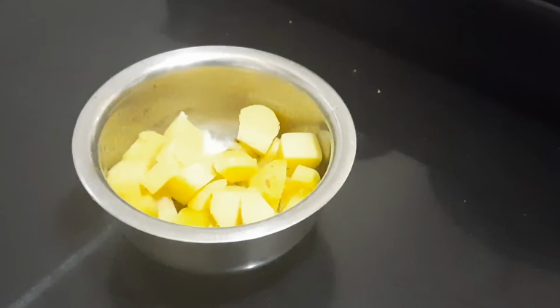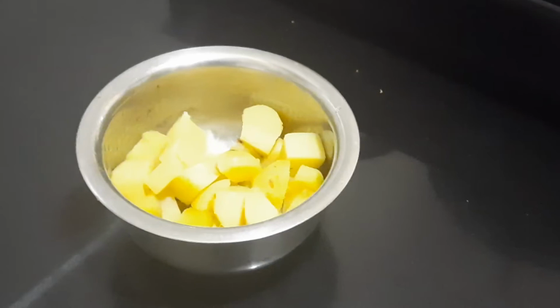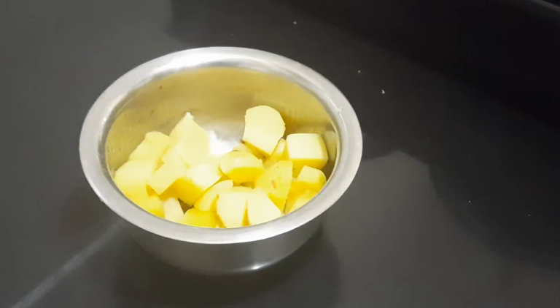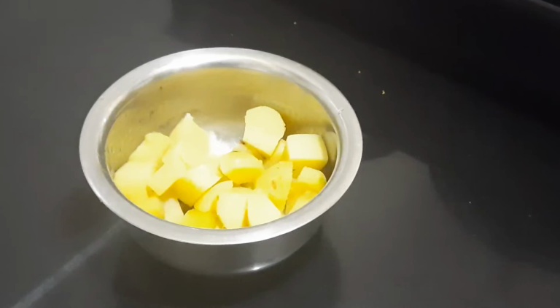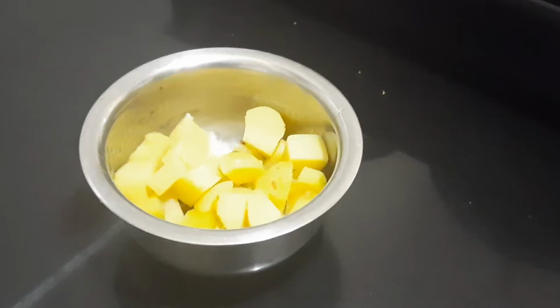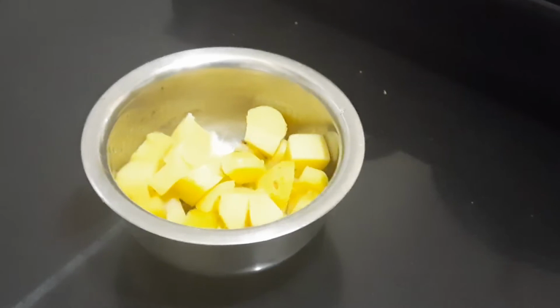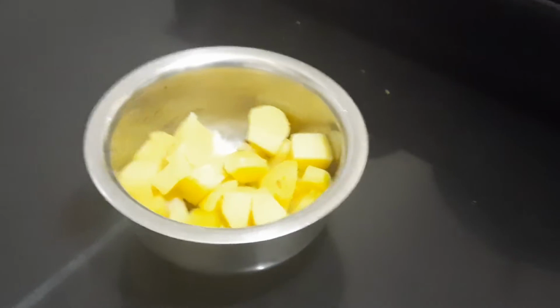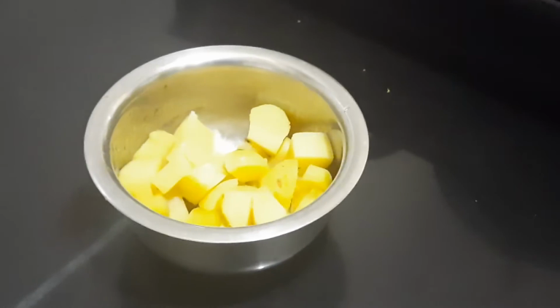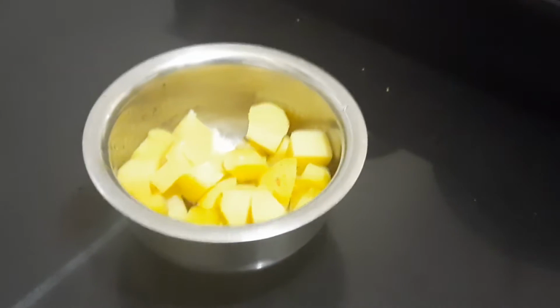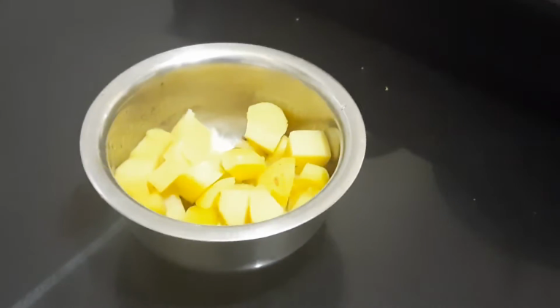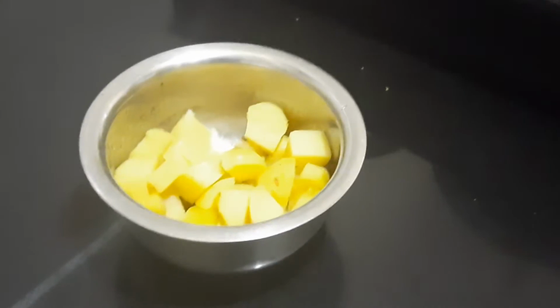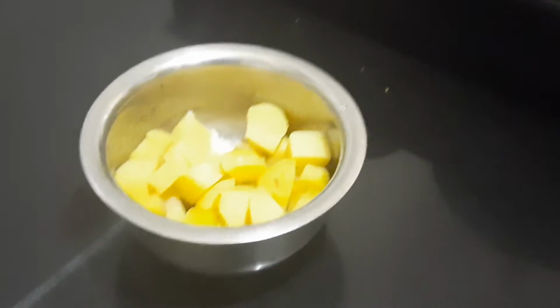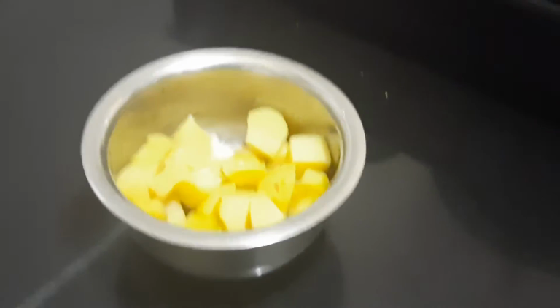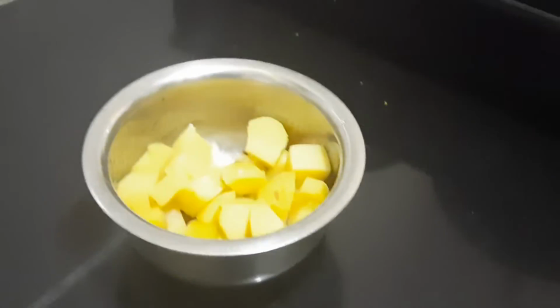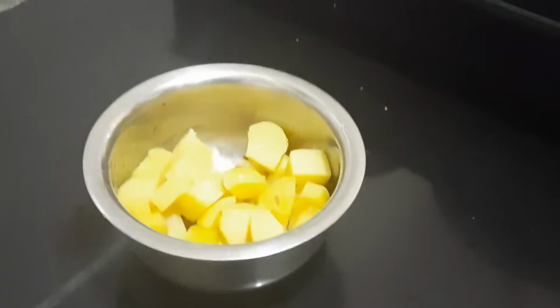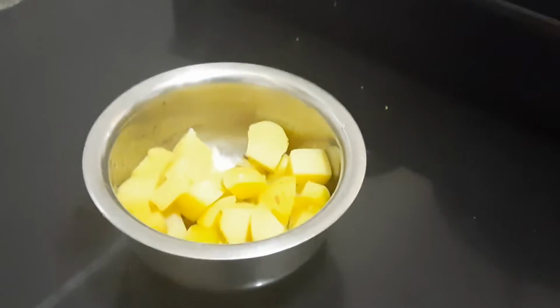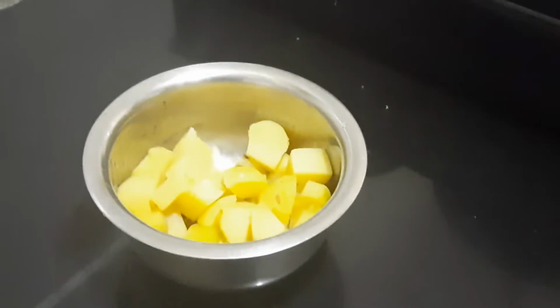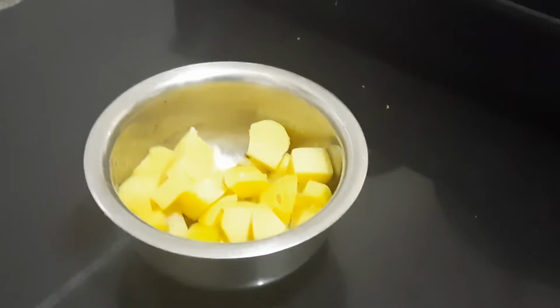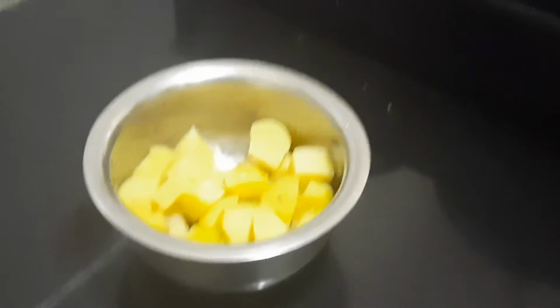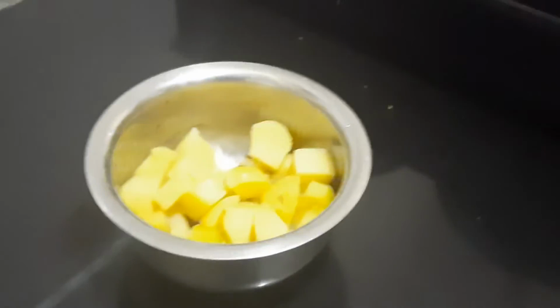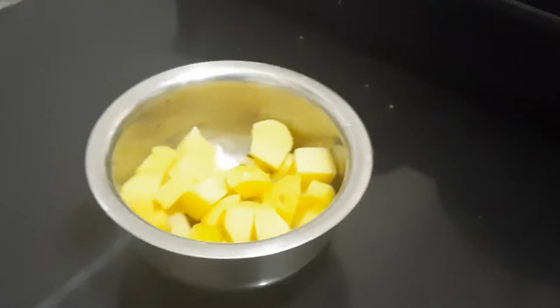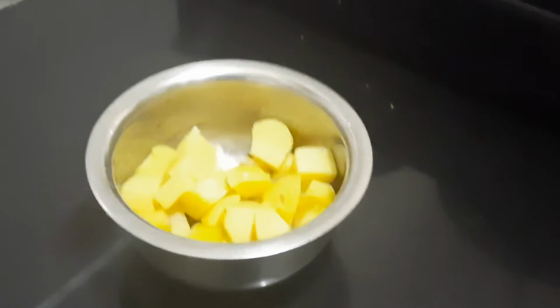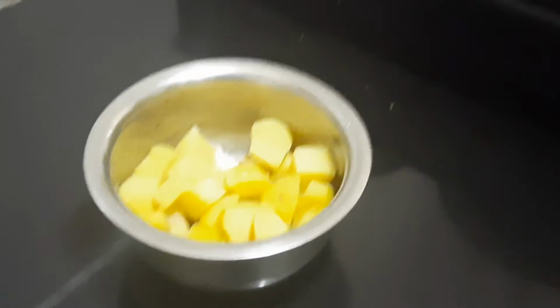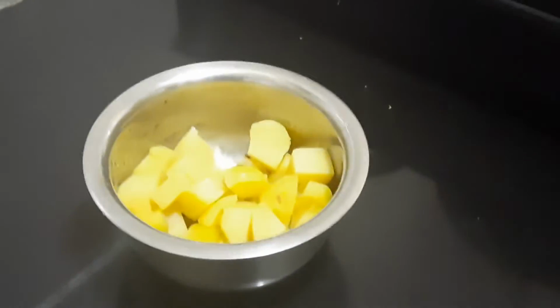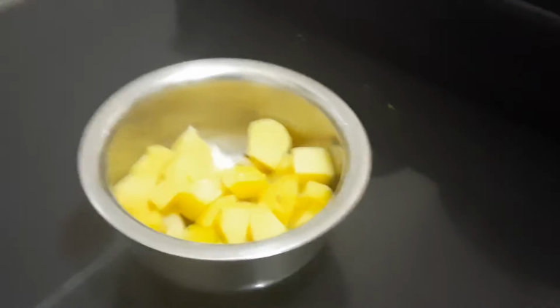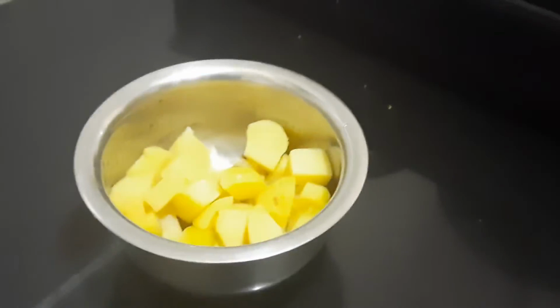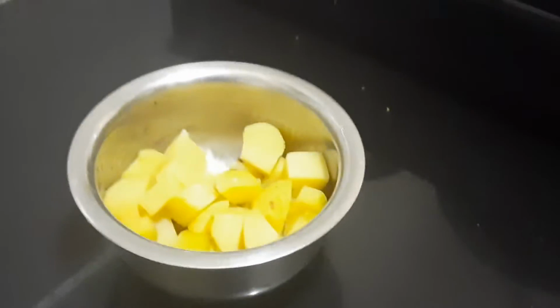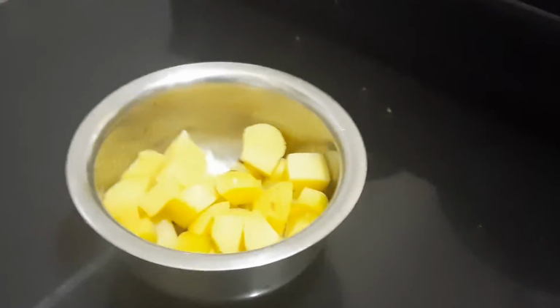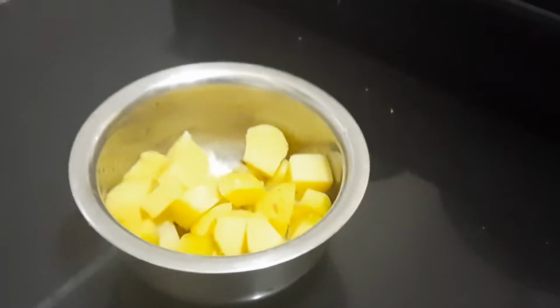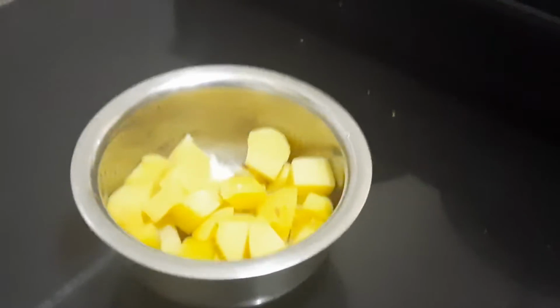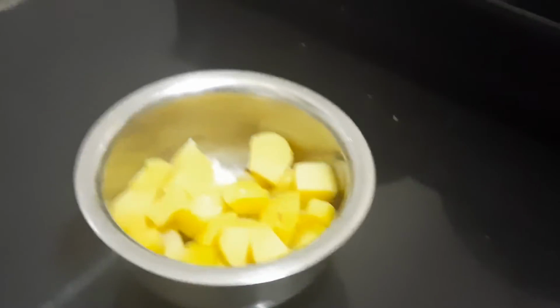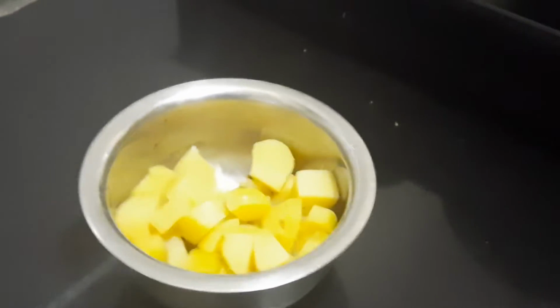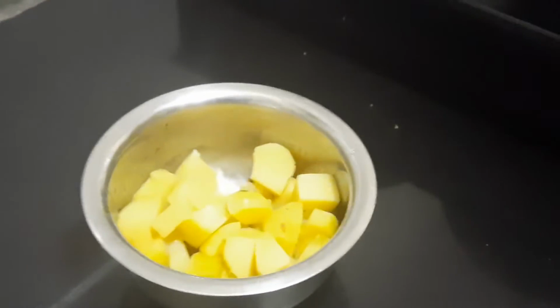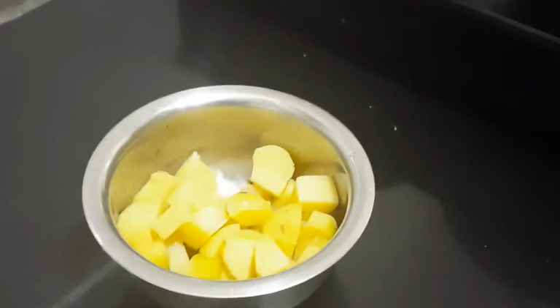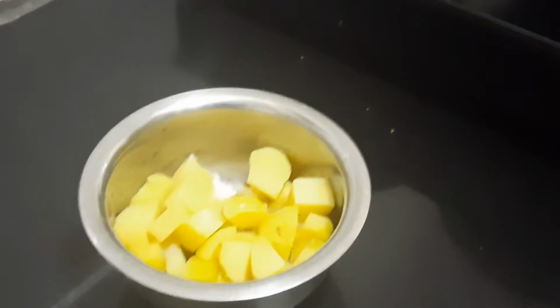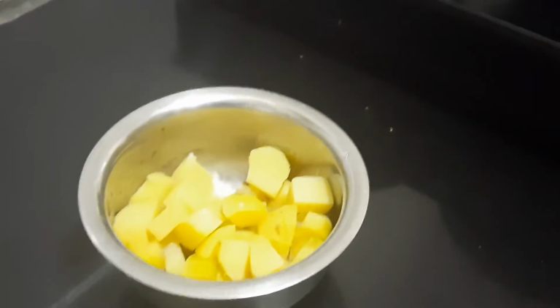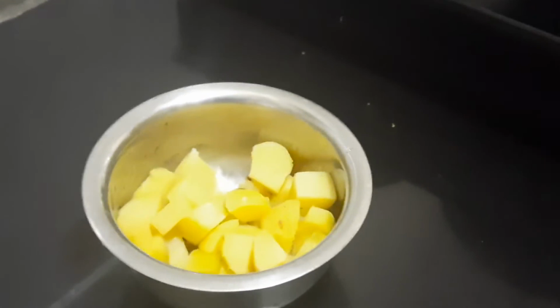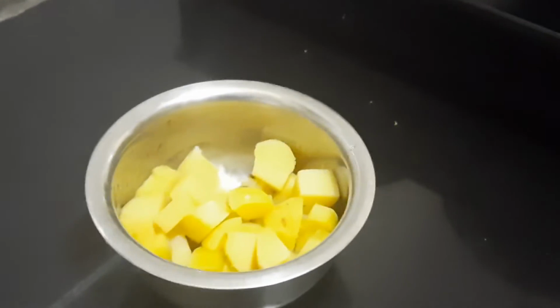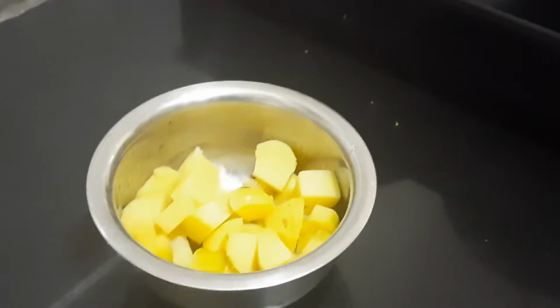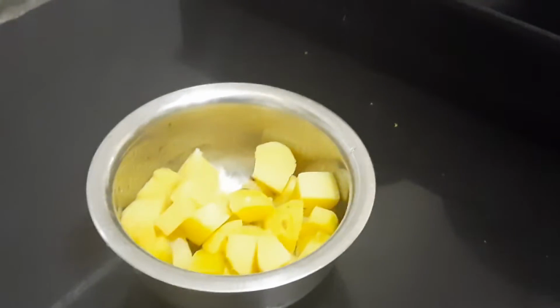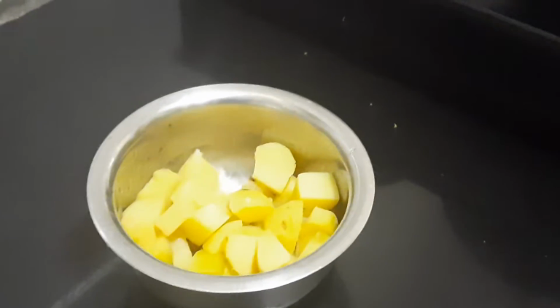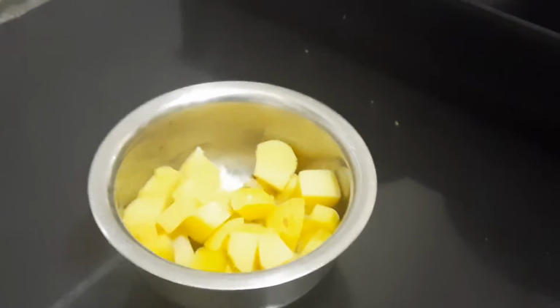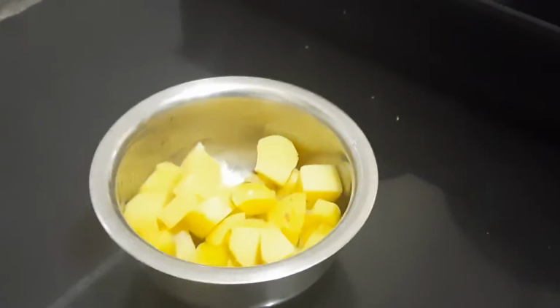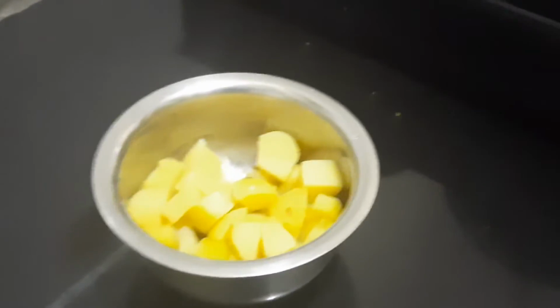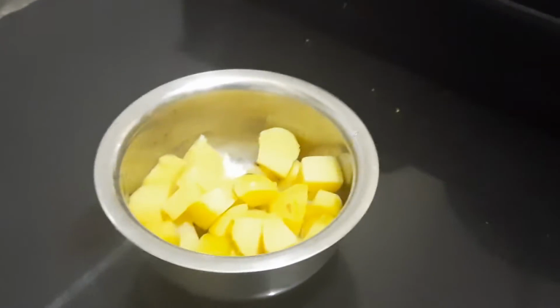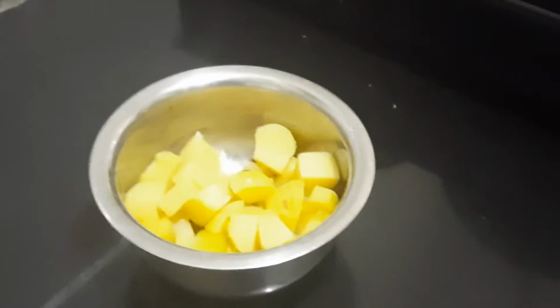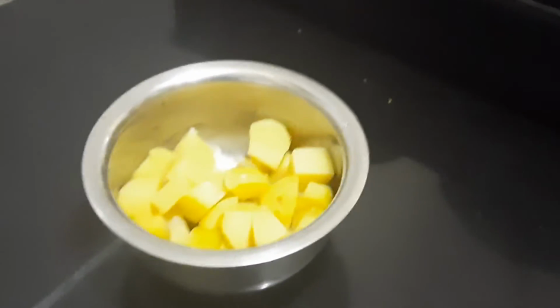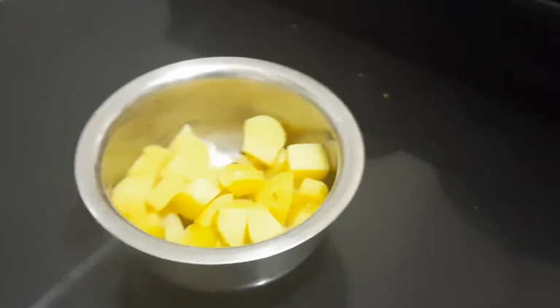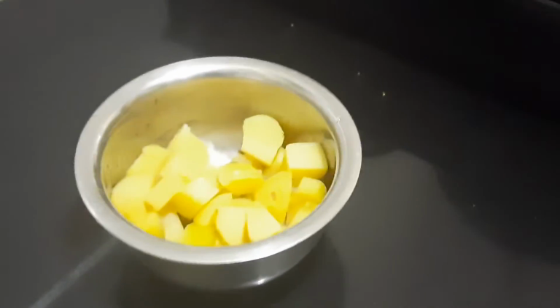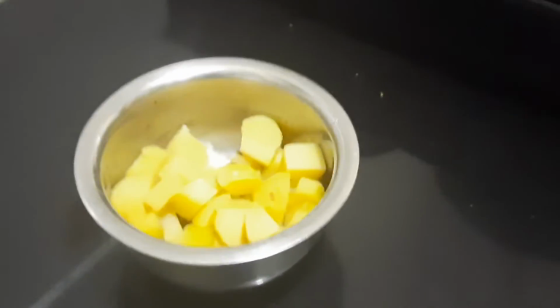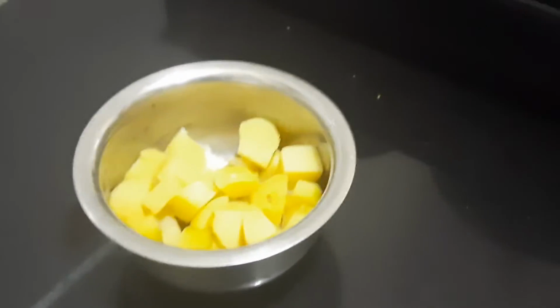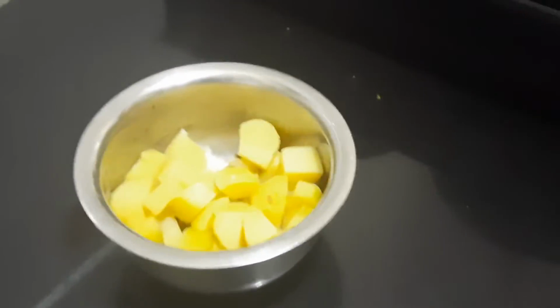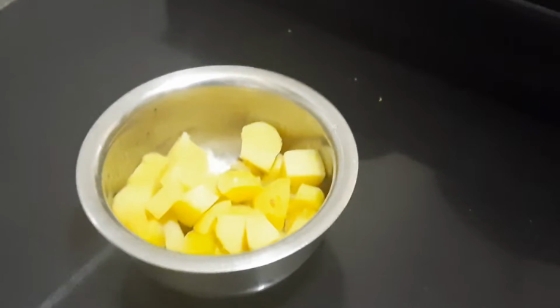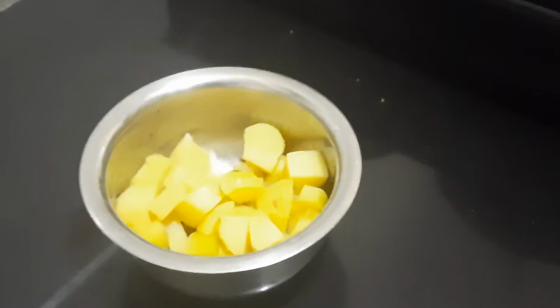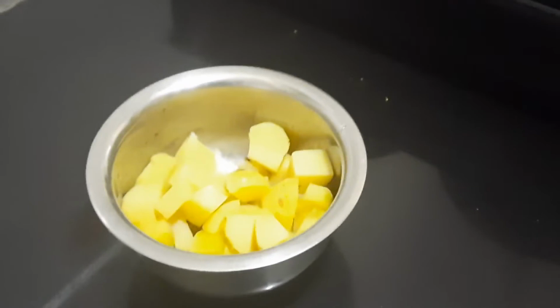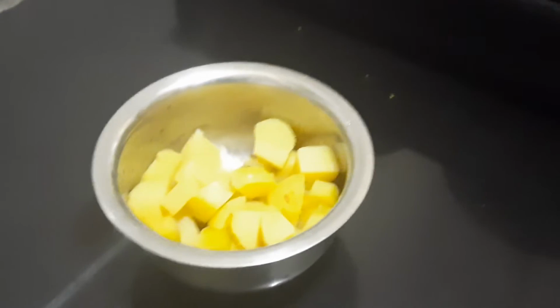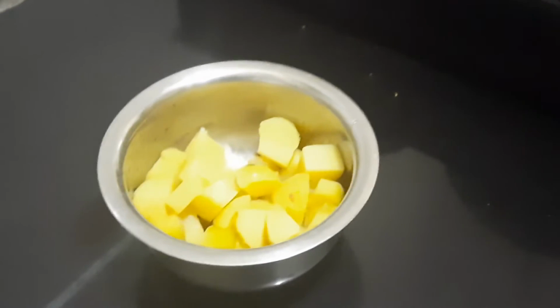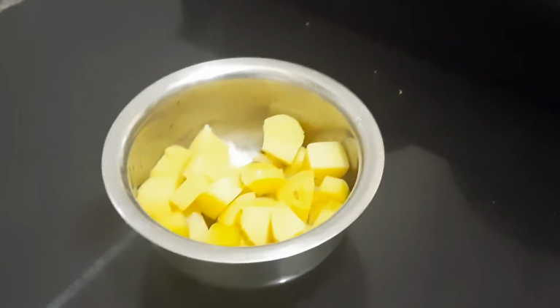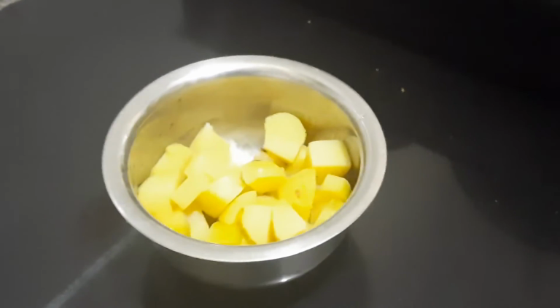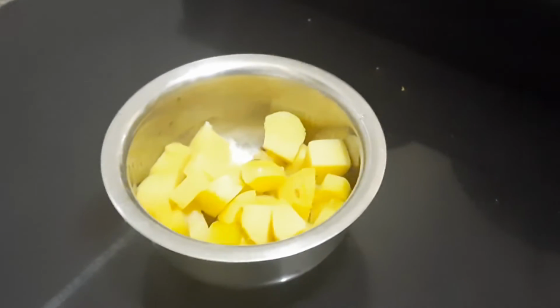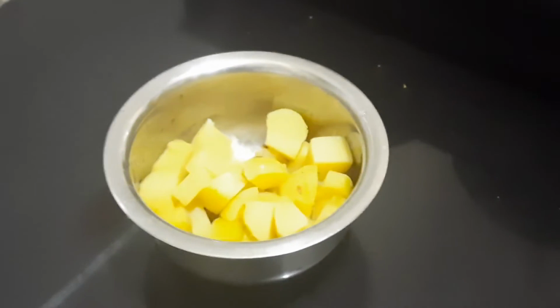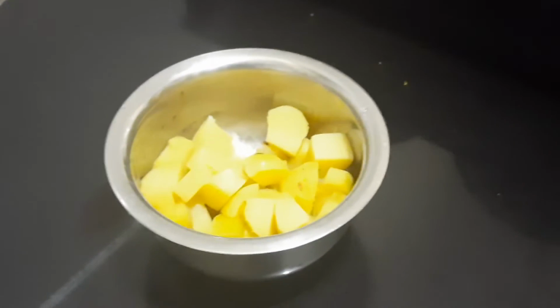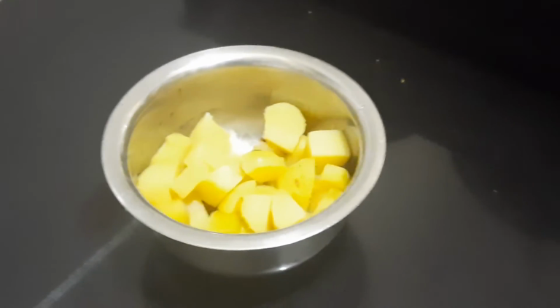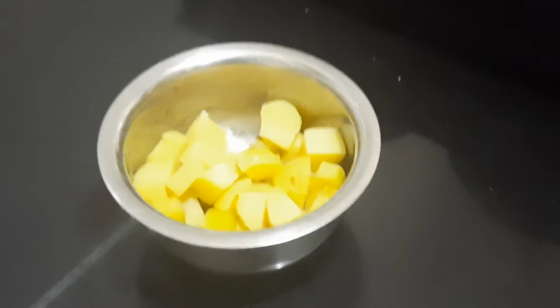Hello everybody, this is Shamra Patrasati. Today I am going to show you all how to prepare potato chaat.